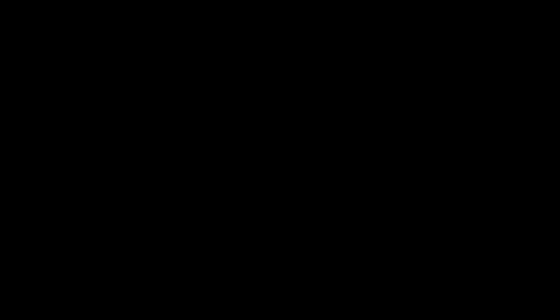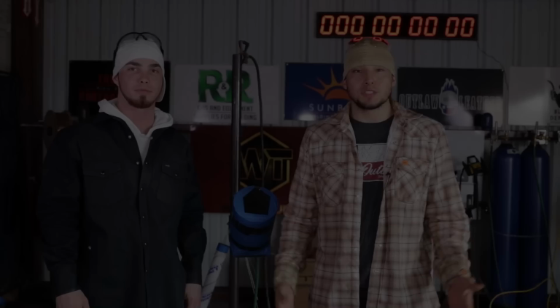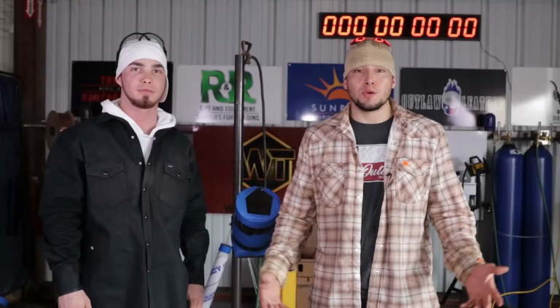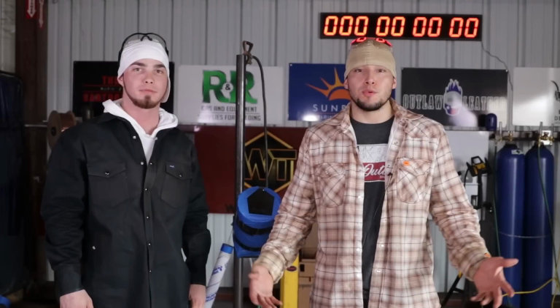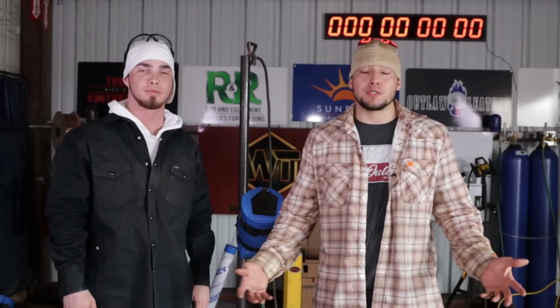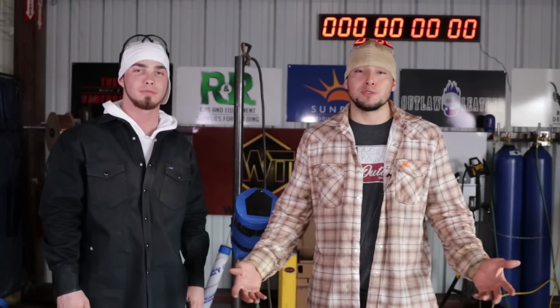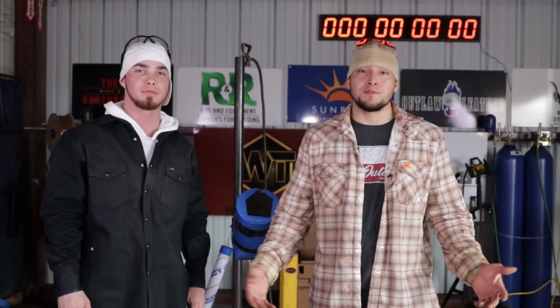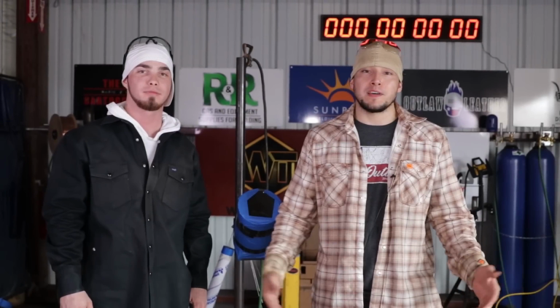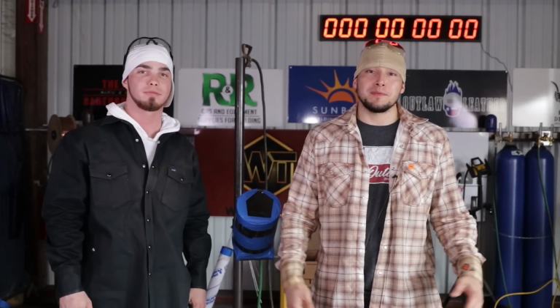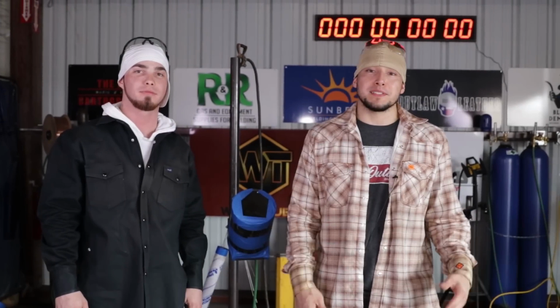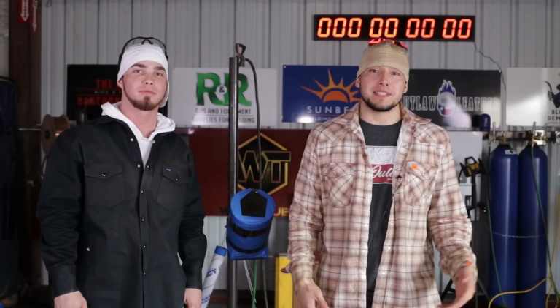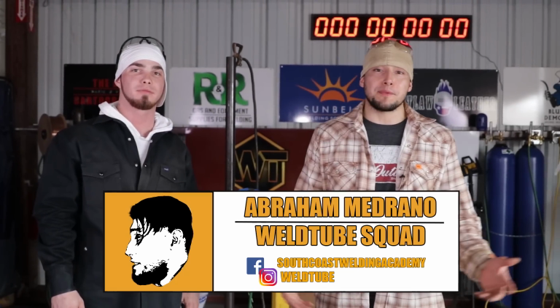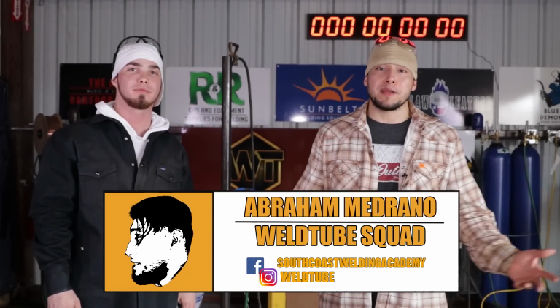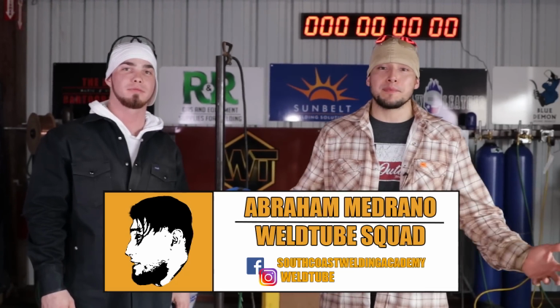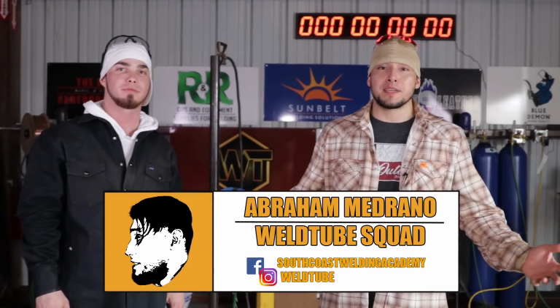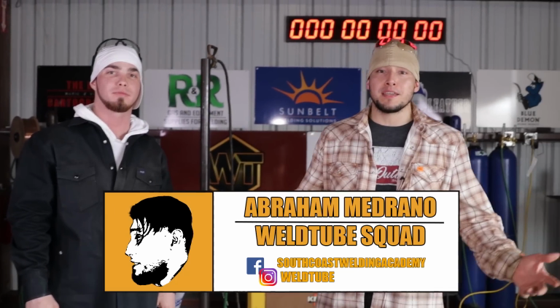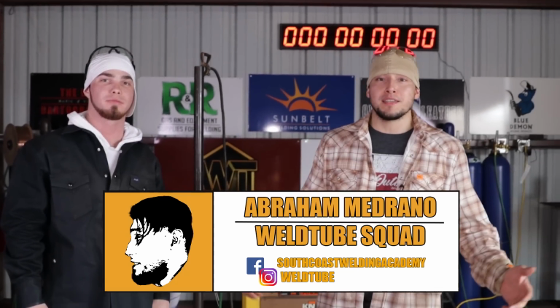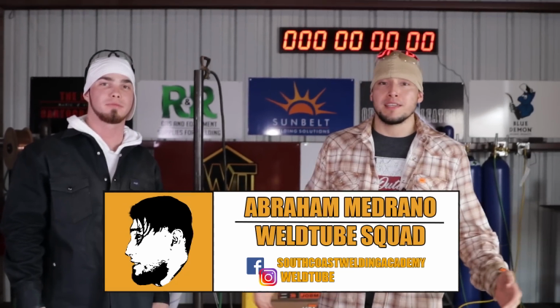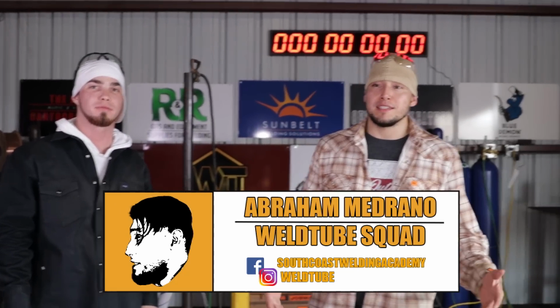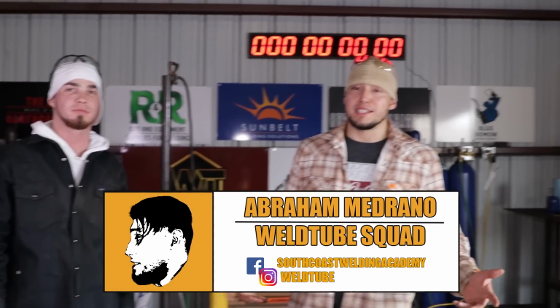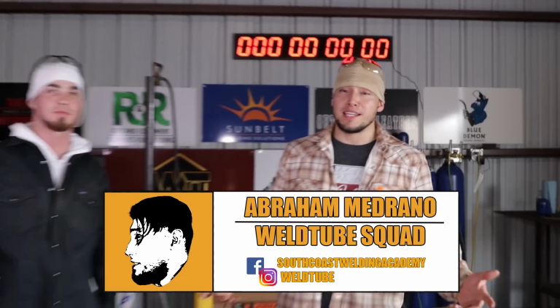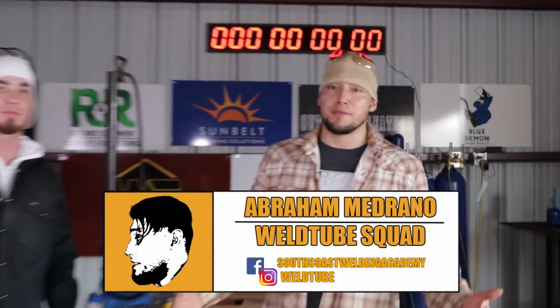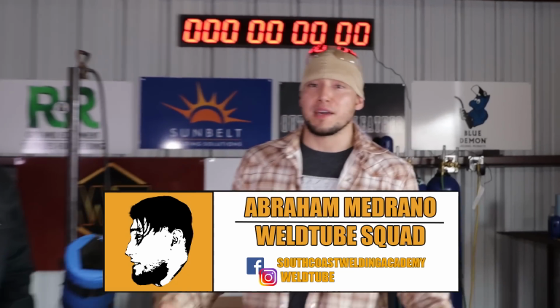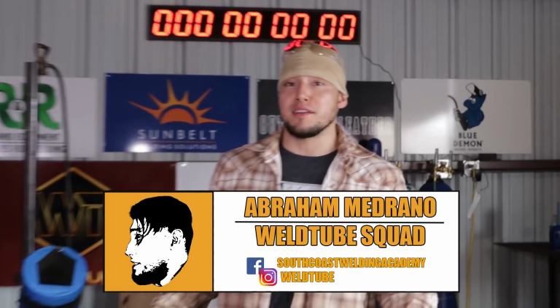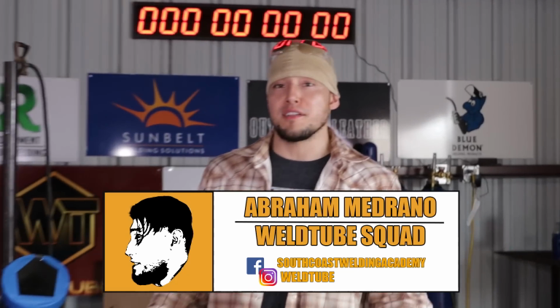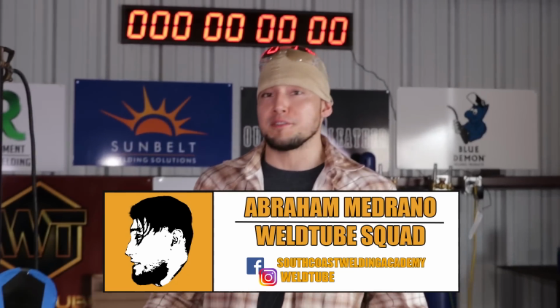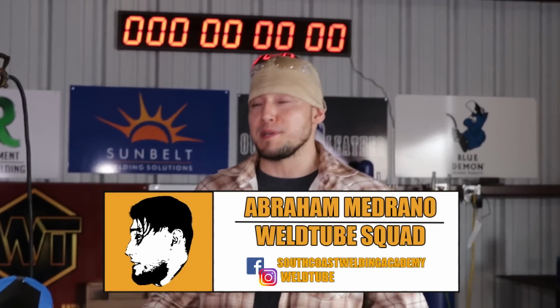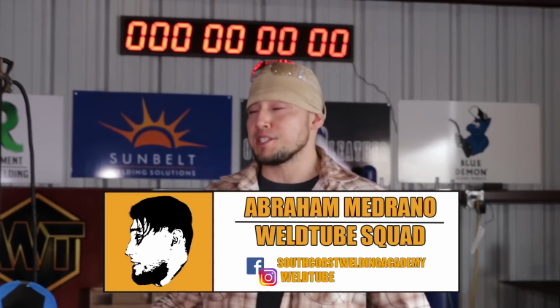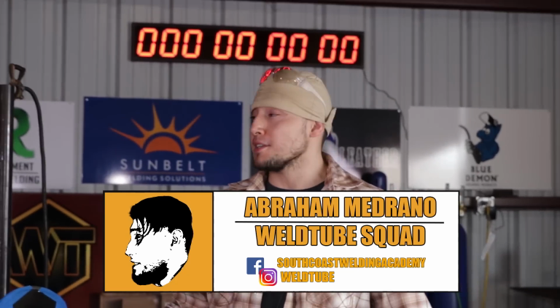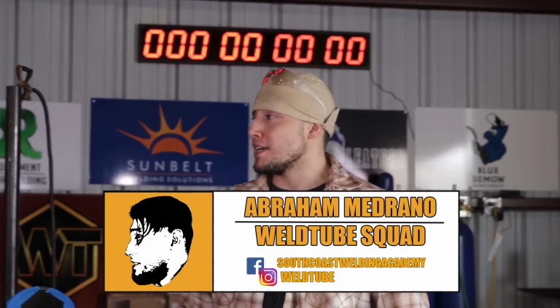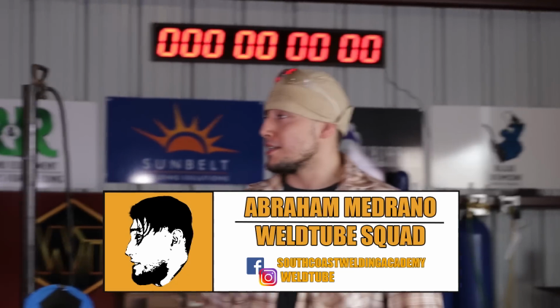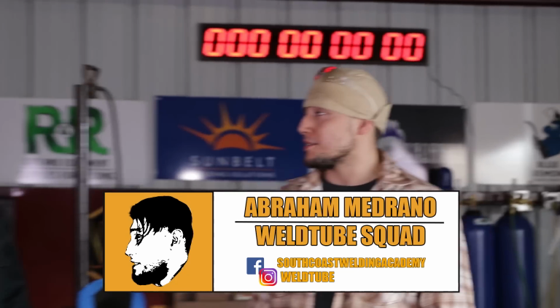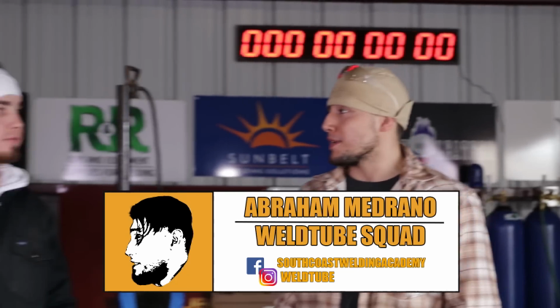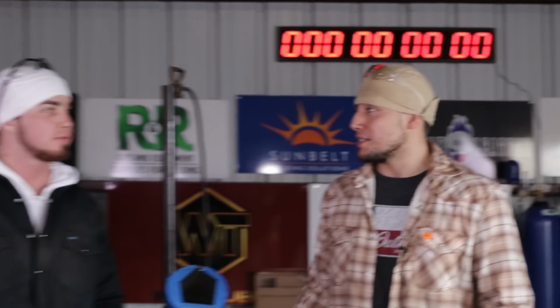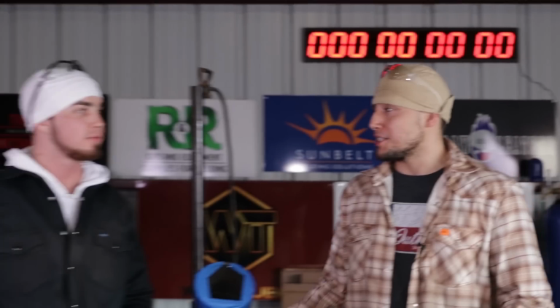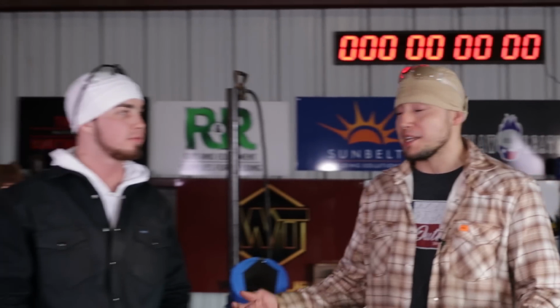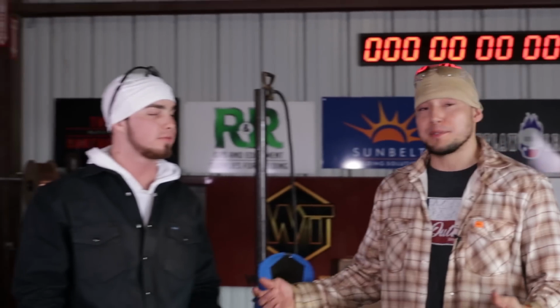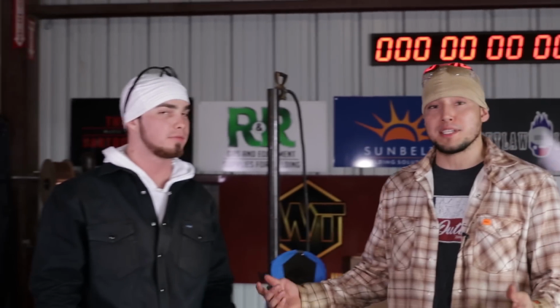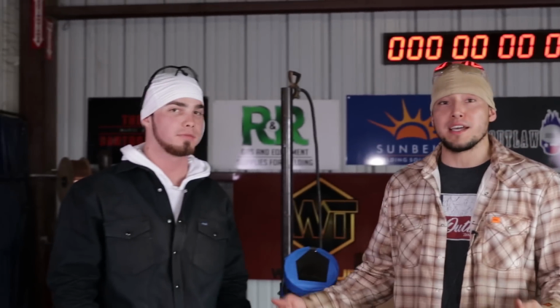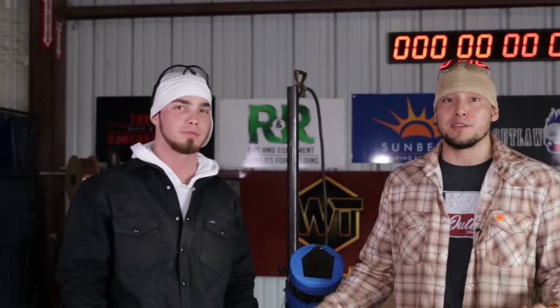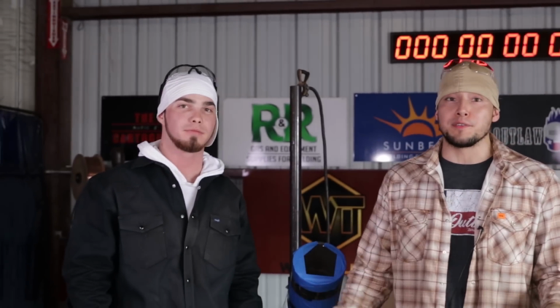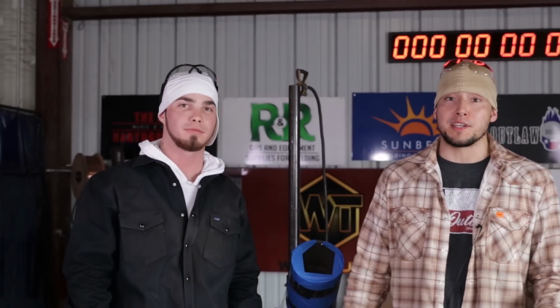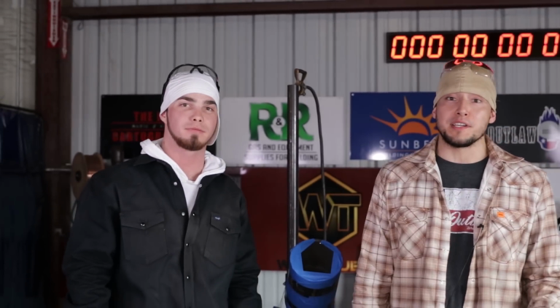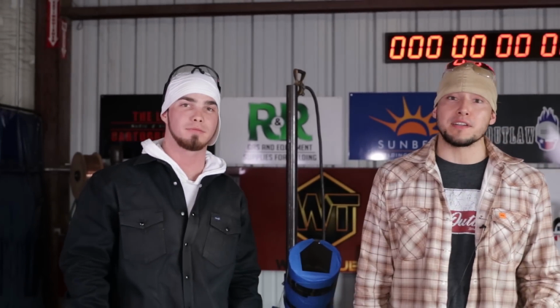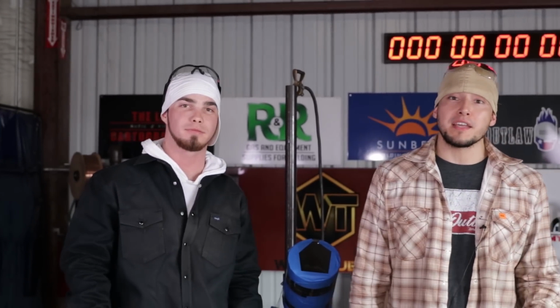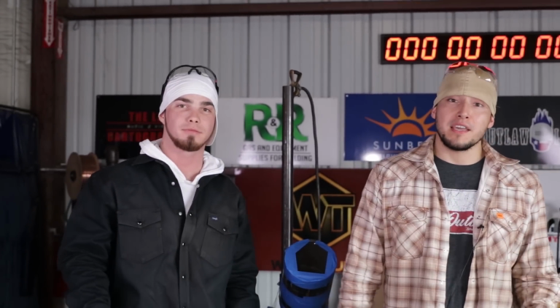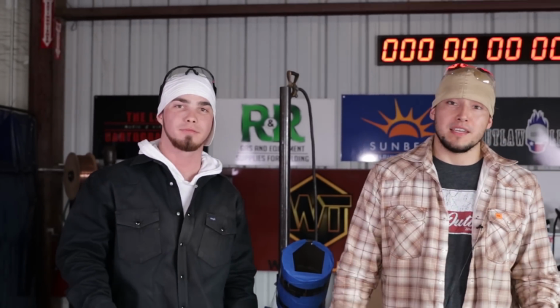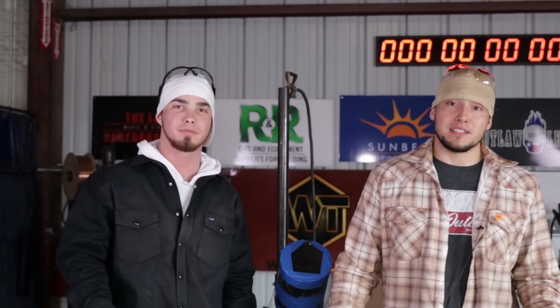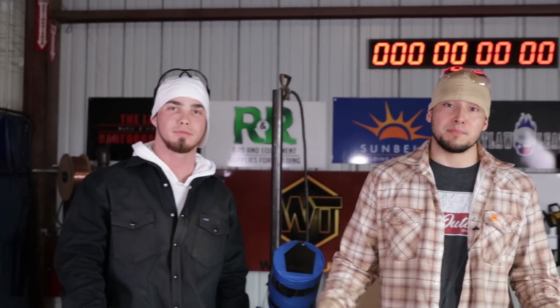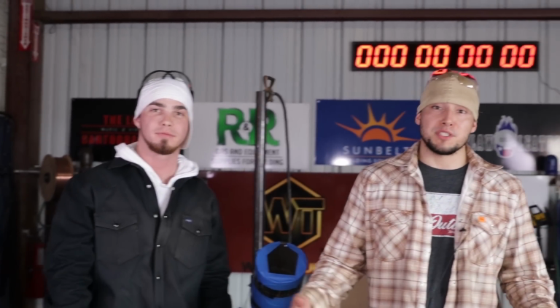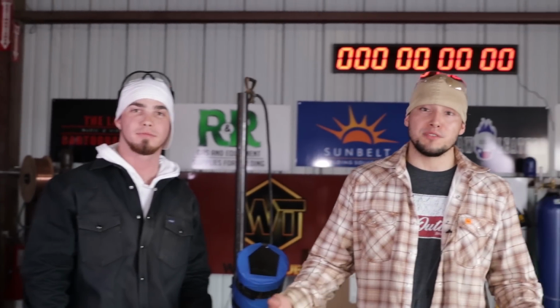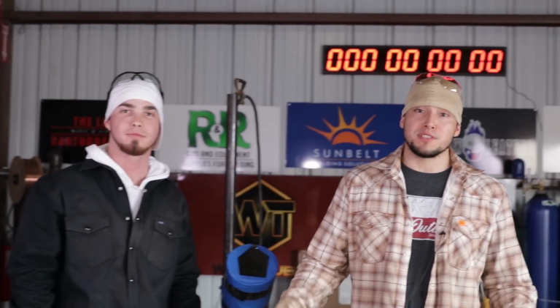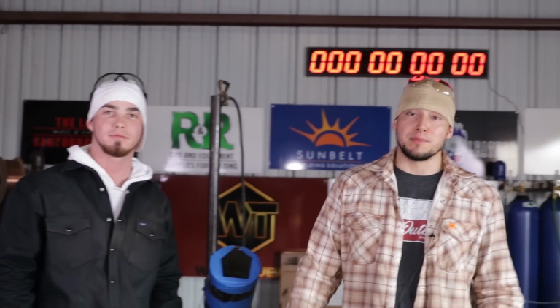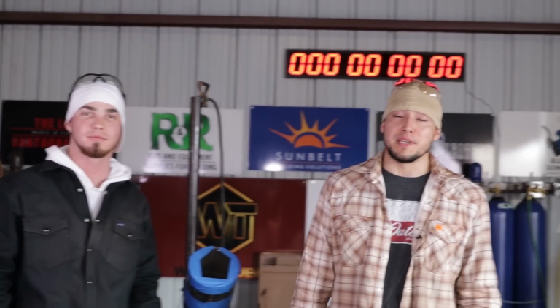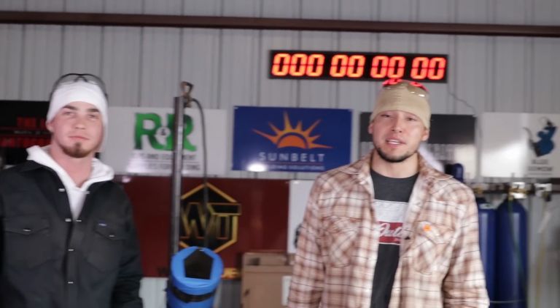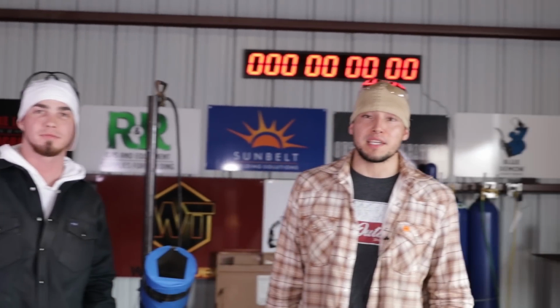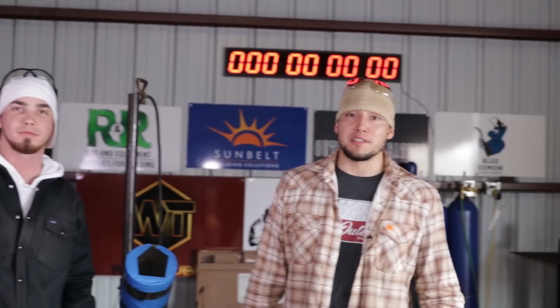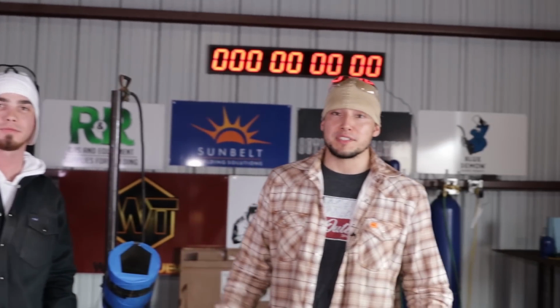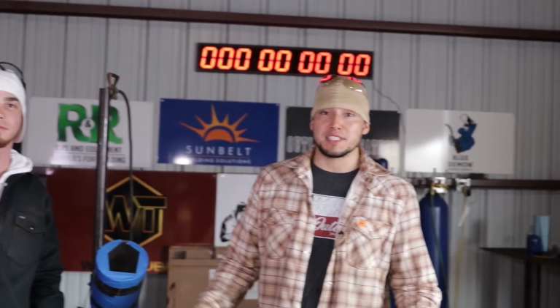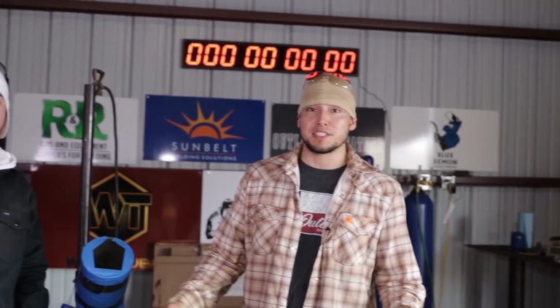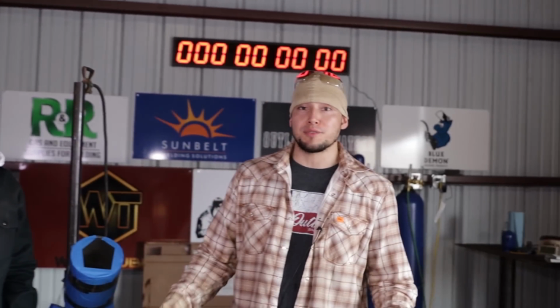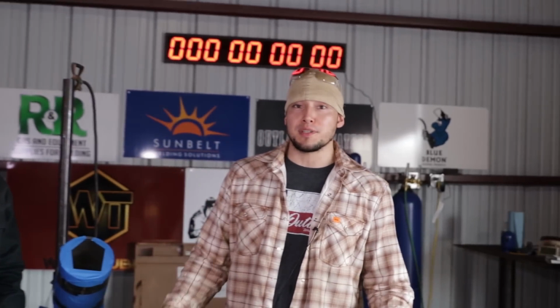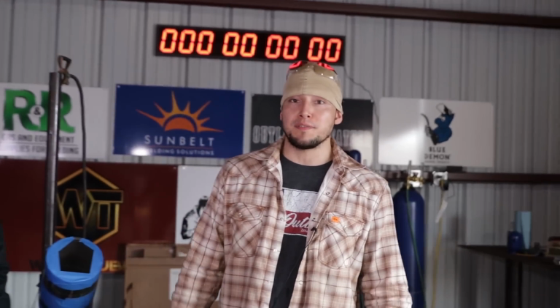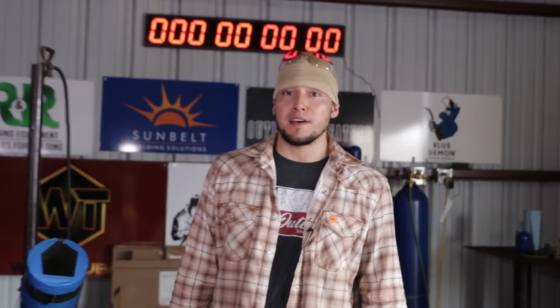What's up World2 family? It's Abraham again and today we got another special guest. We got James Shine over here. He's gonna be showing some Inconel 625.